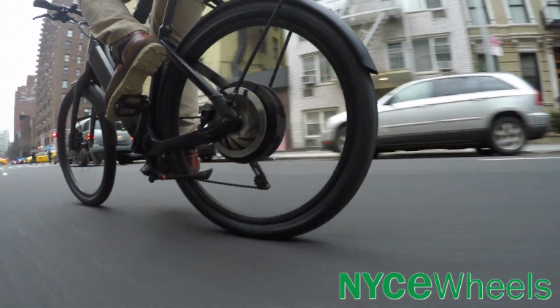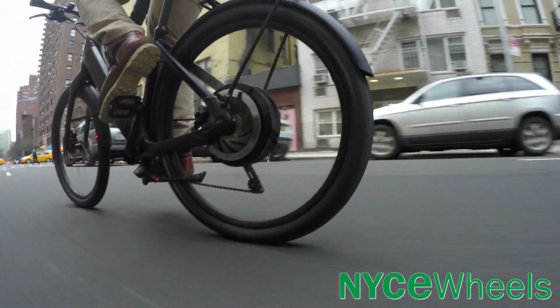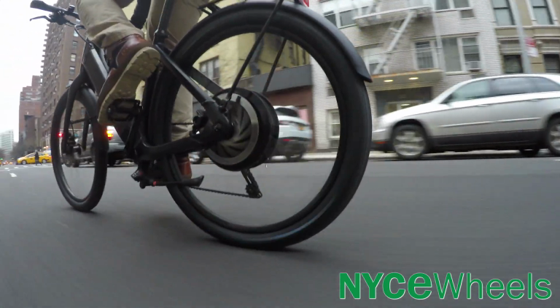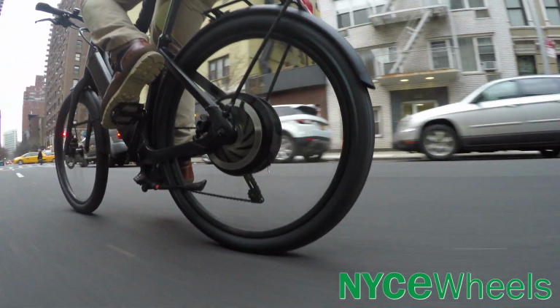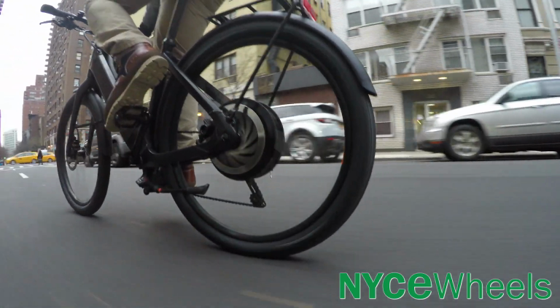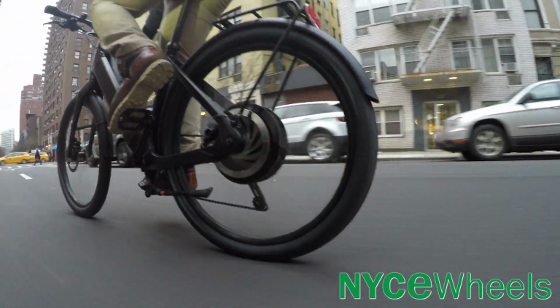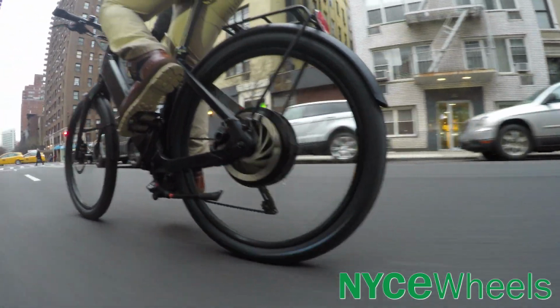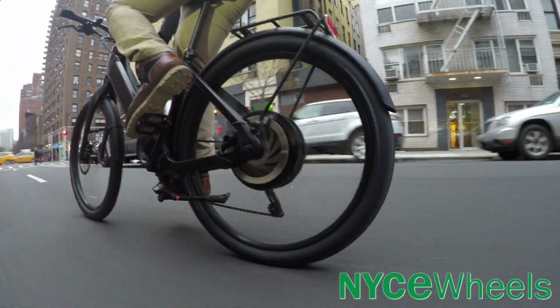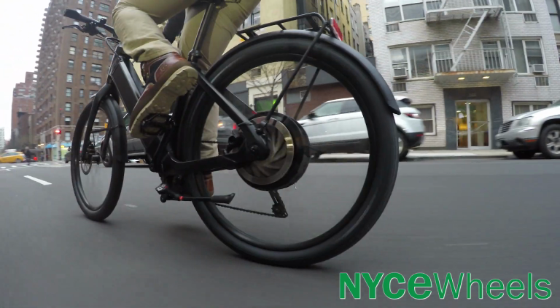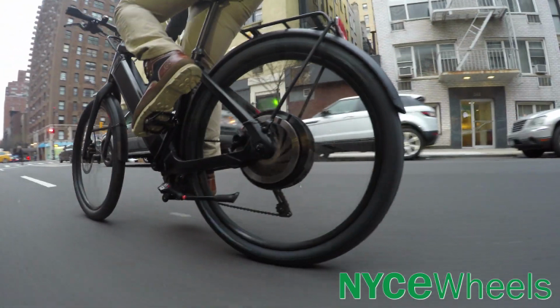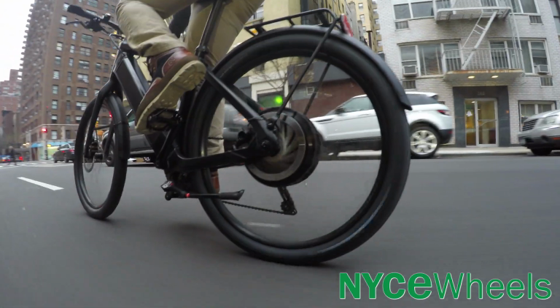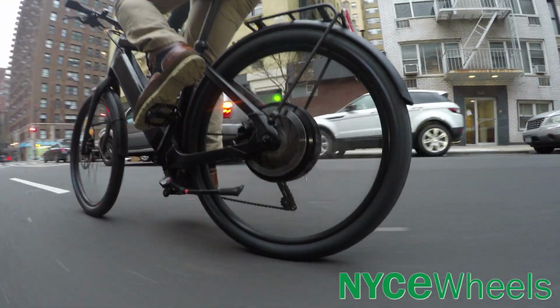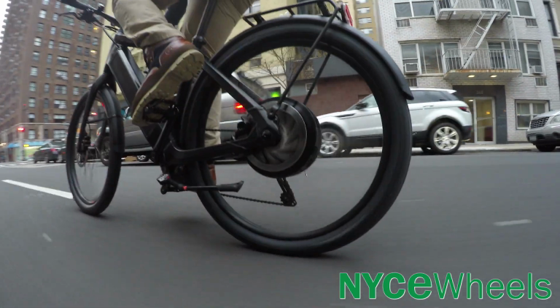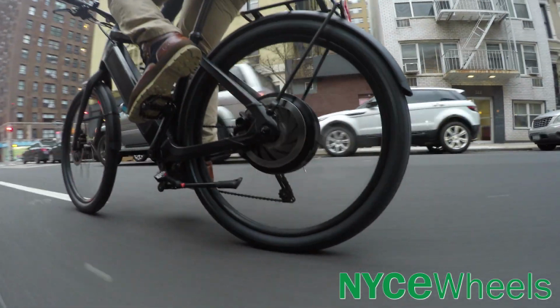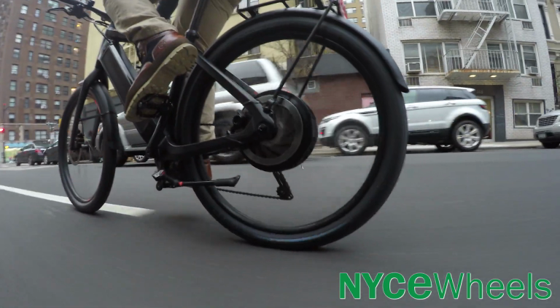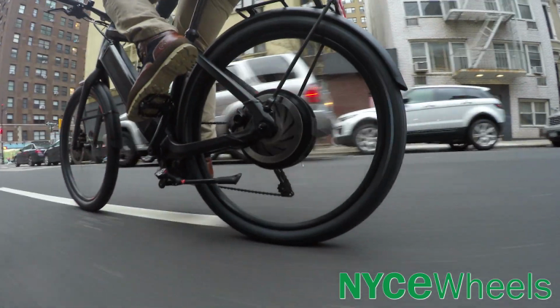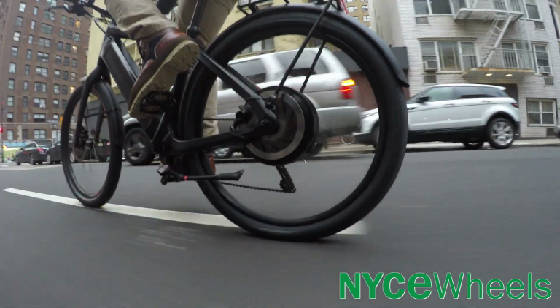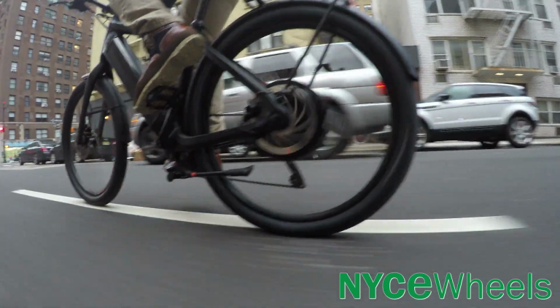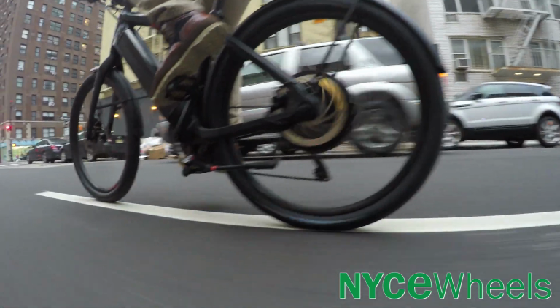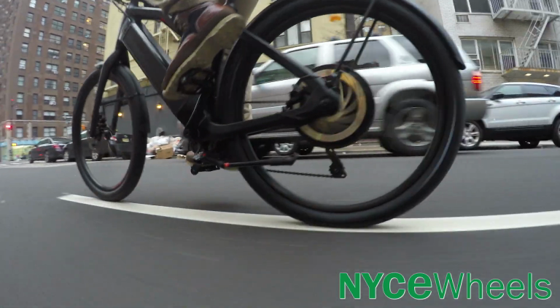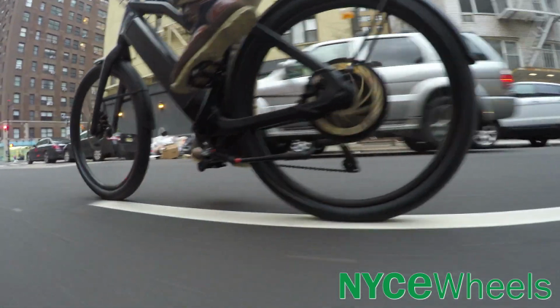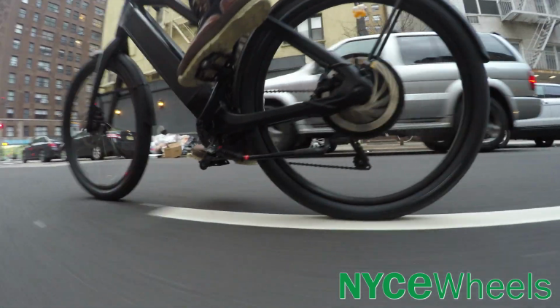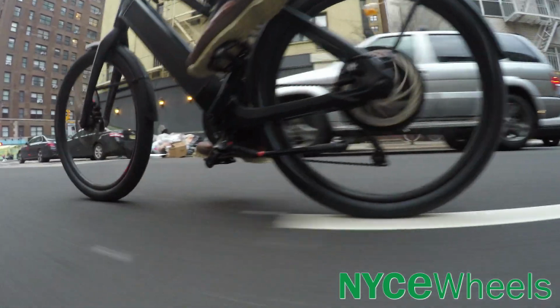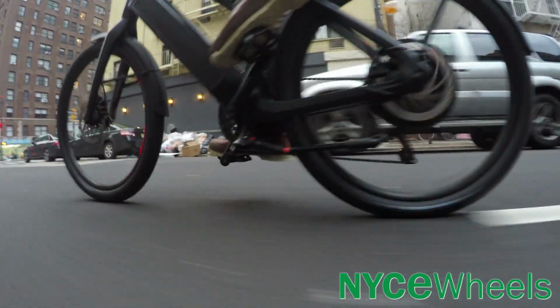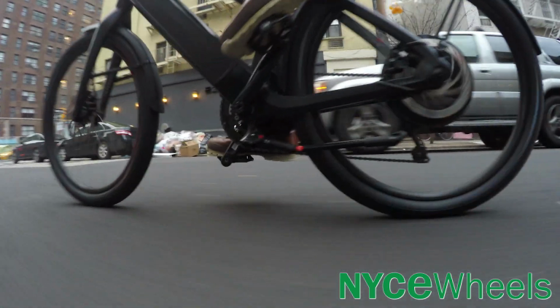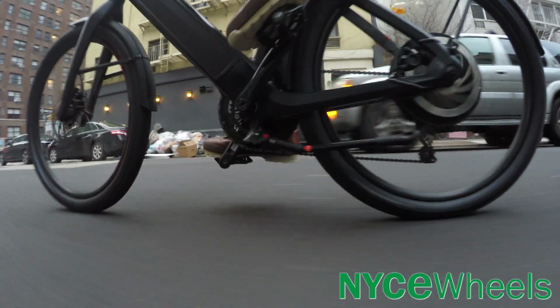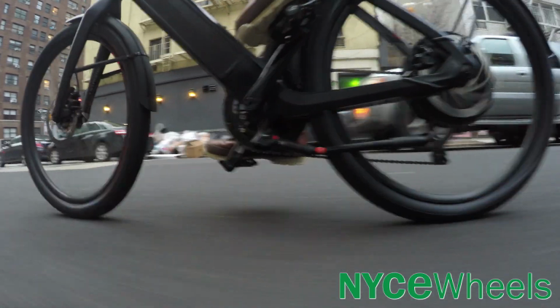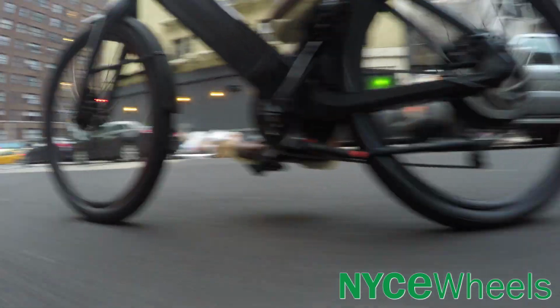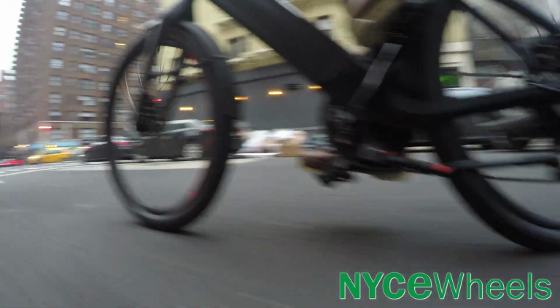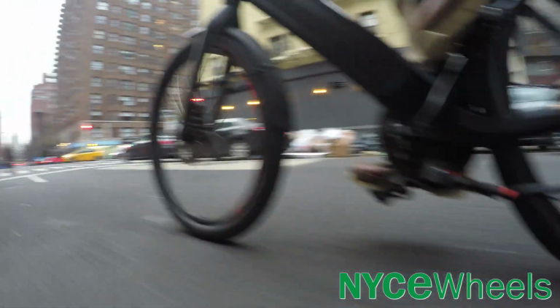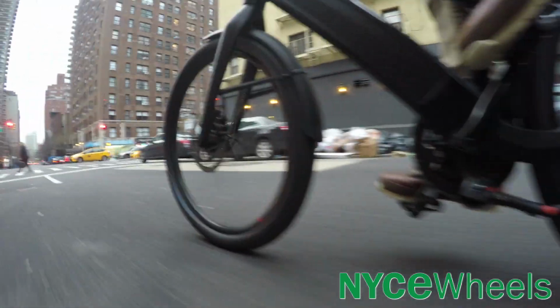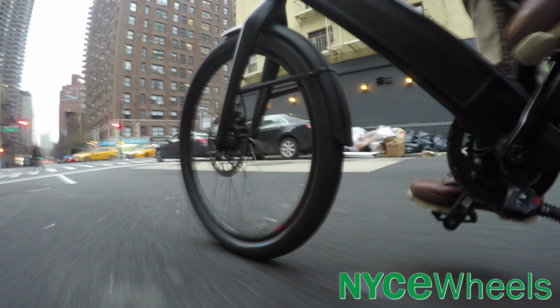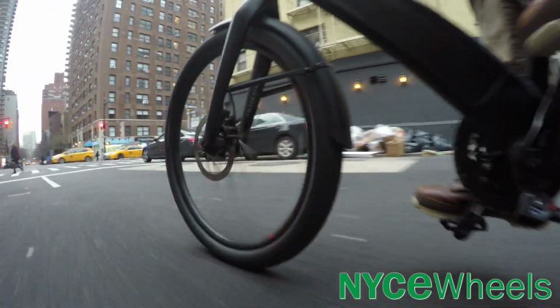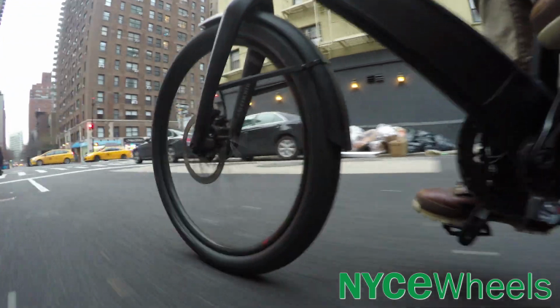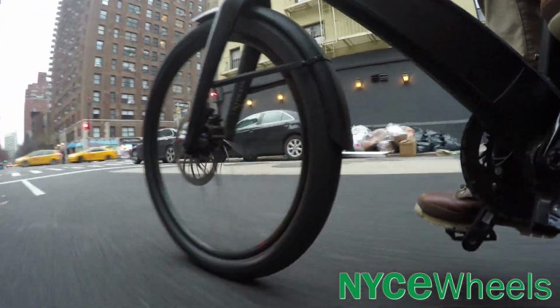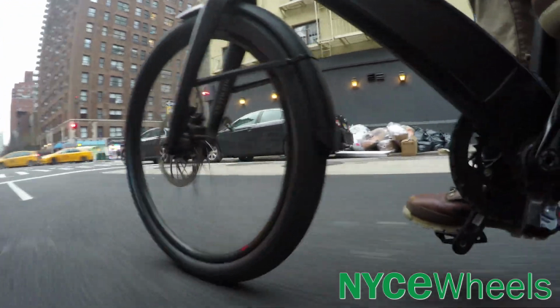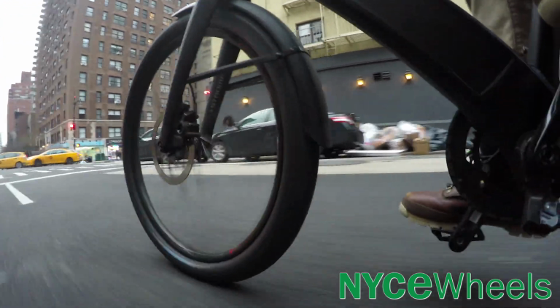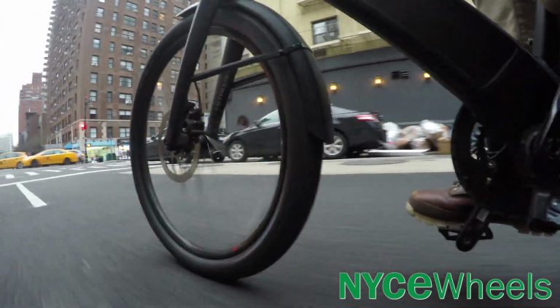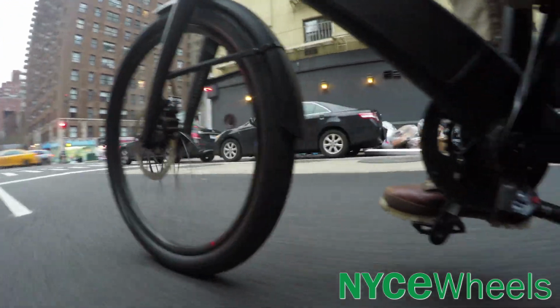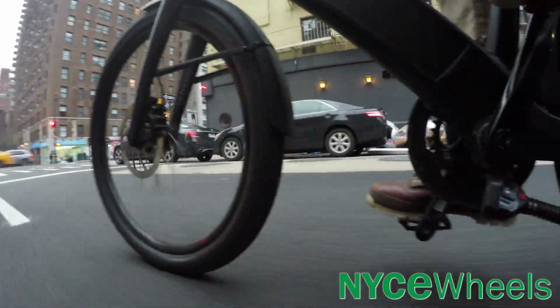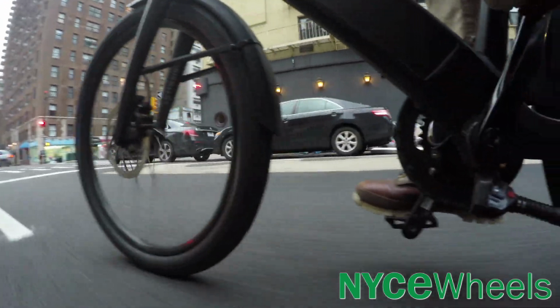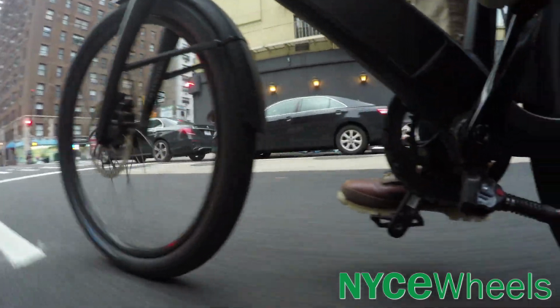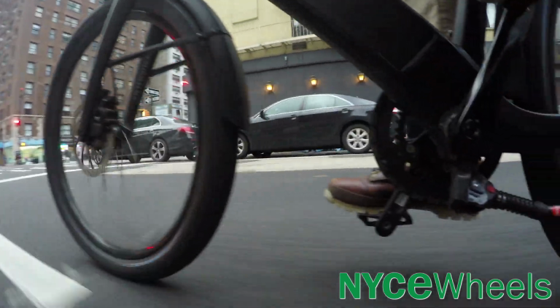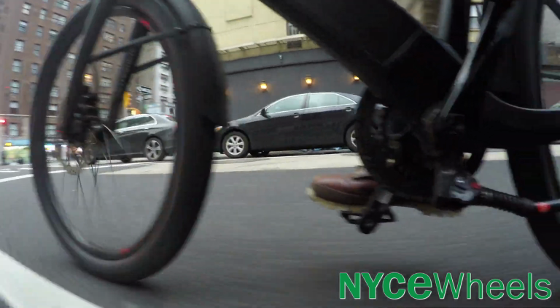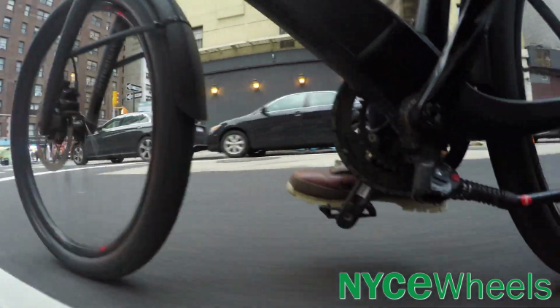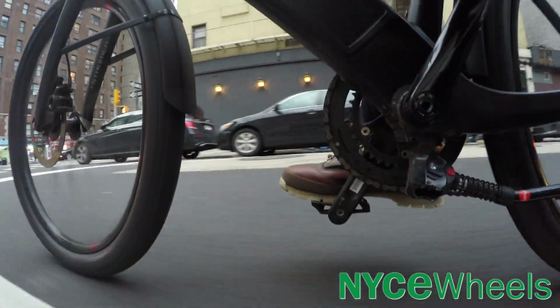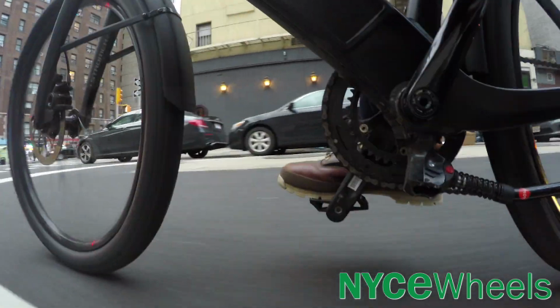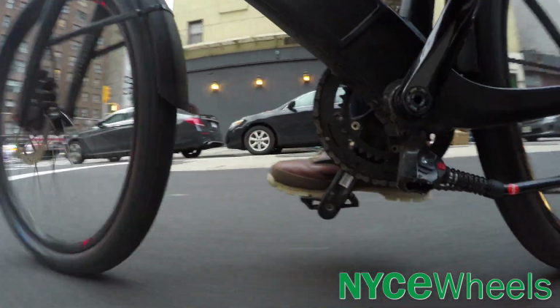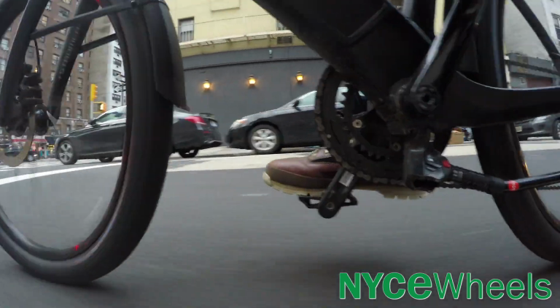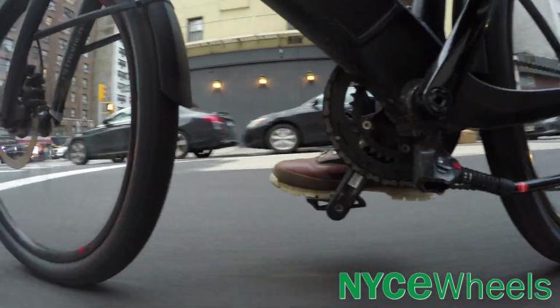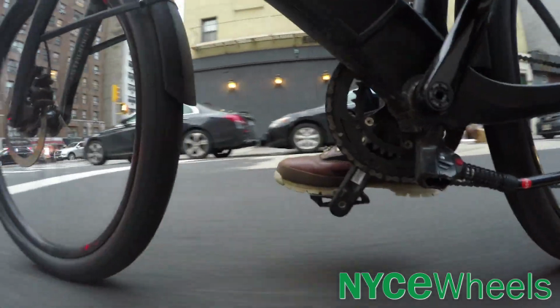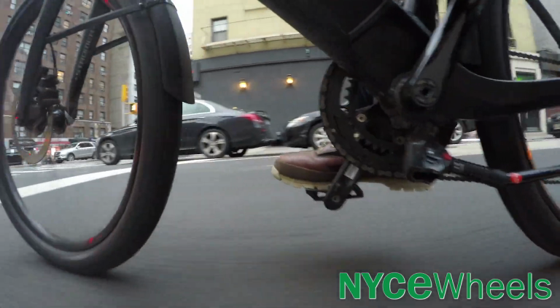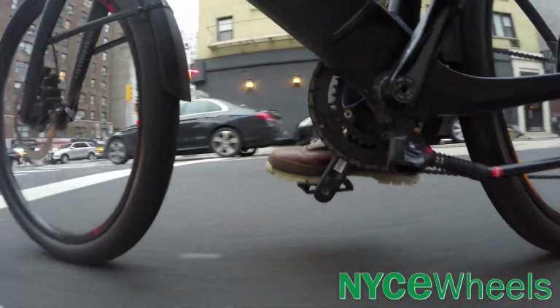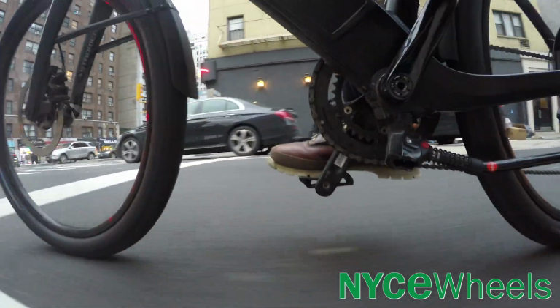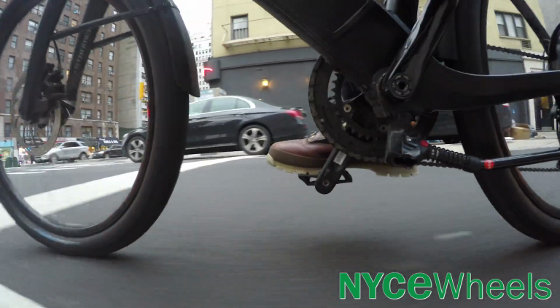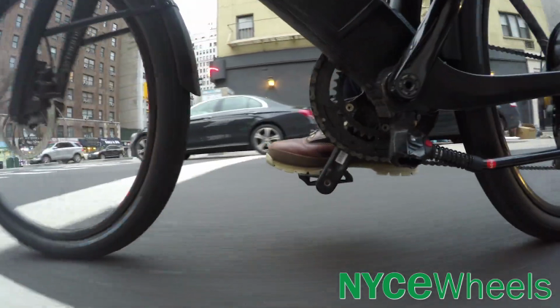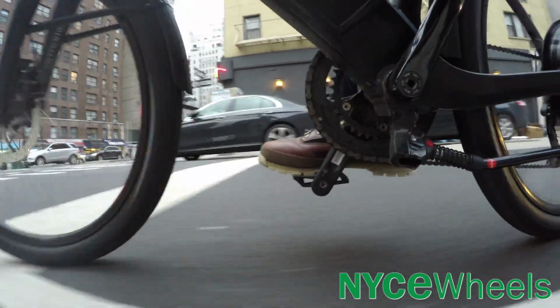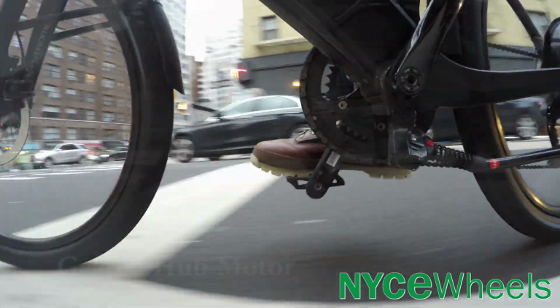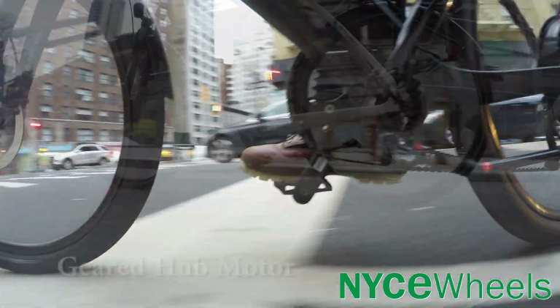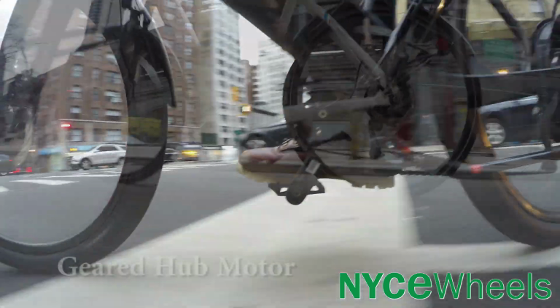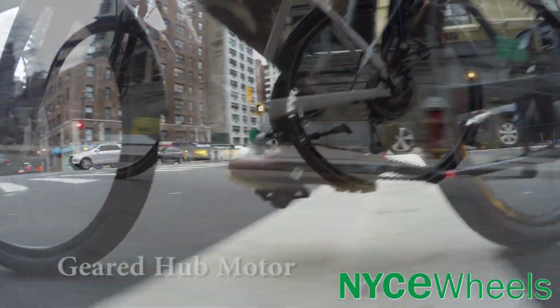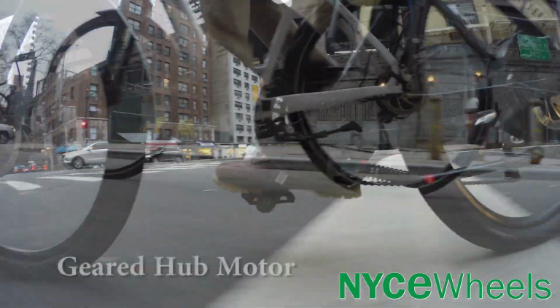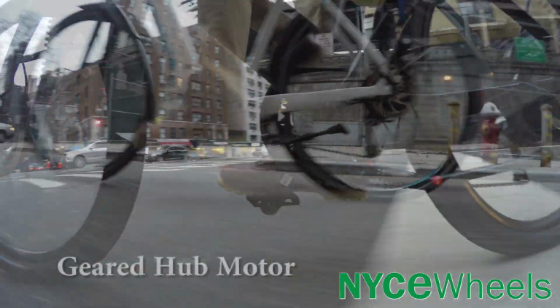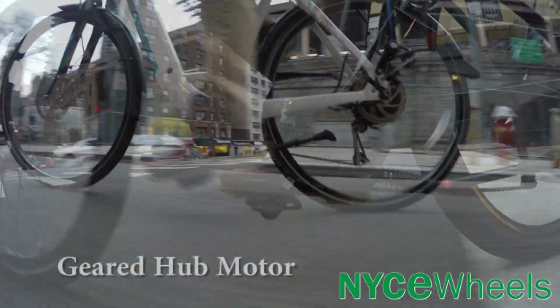All in all, with direct drive motors you get less jump off the start, but these motors maintain higher speeds much more easily and efficiently.